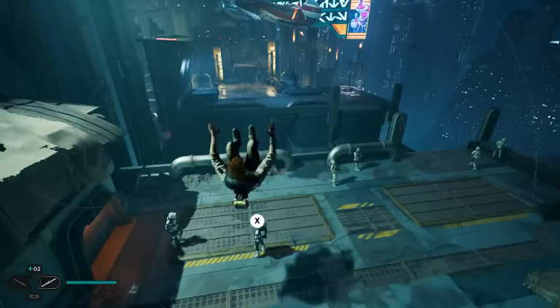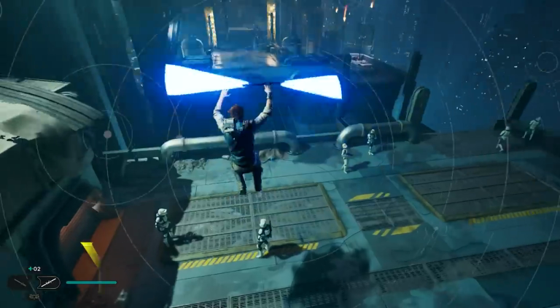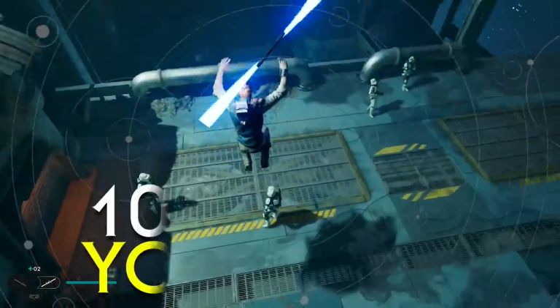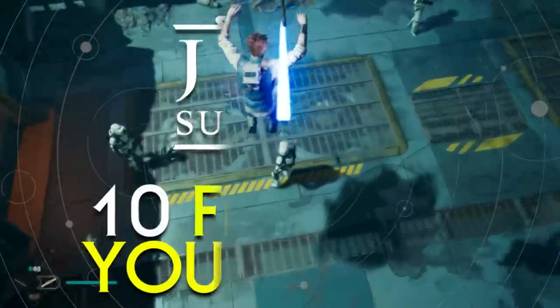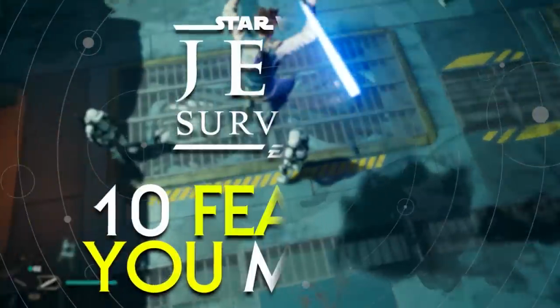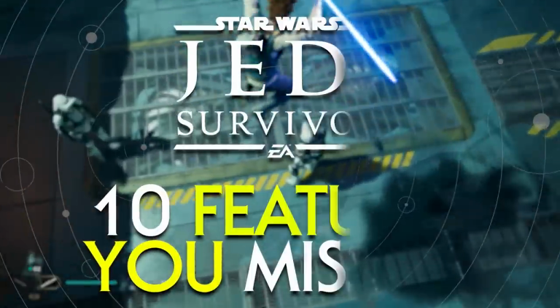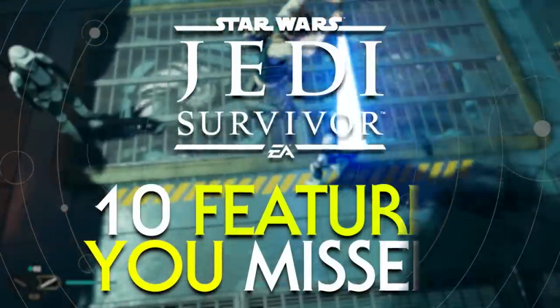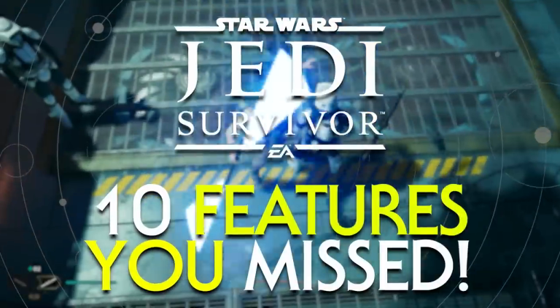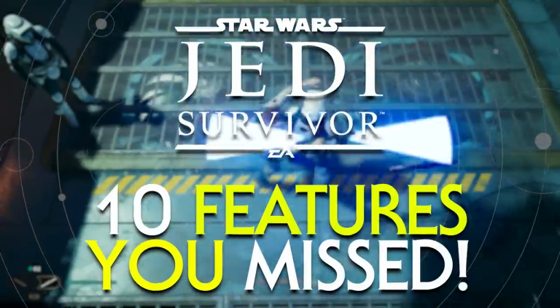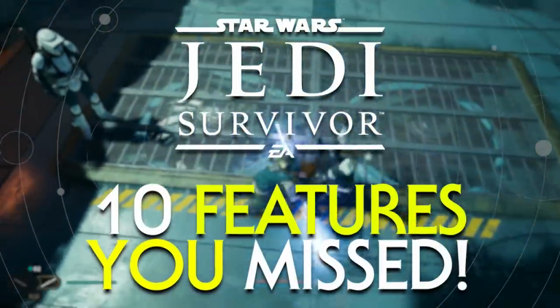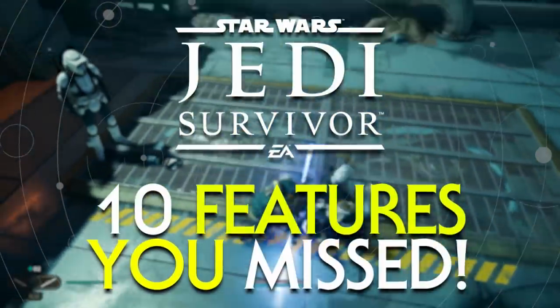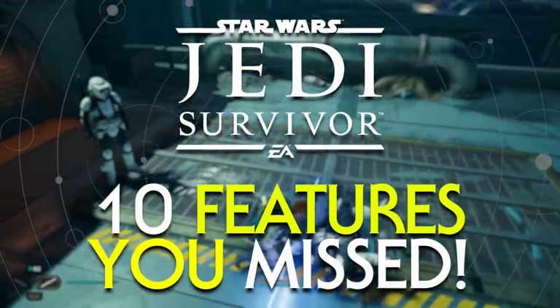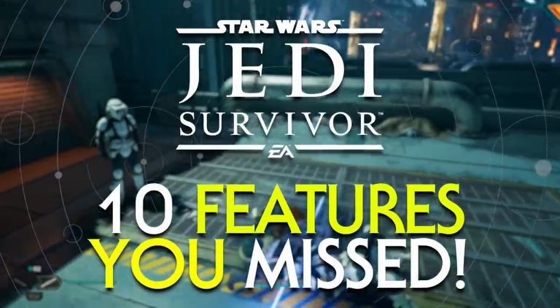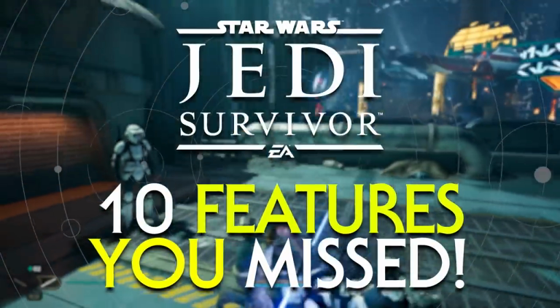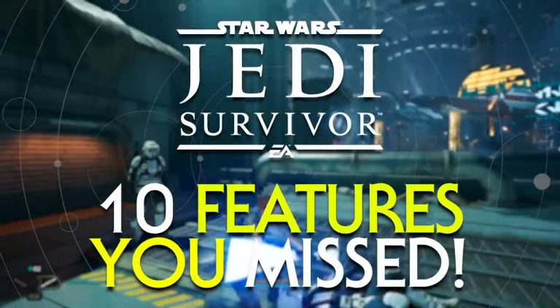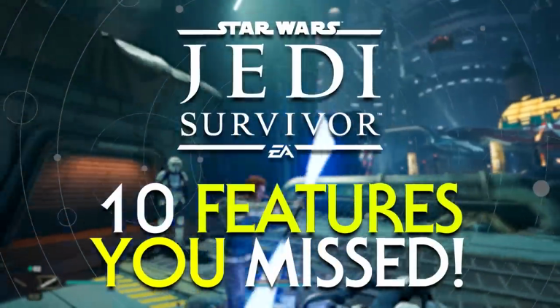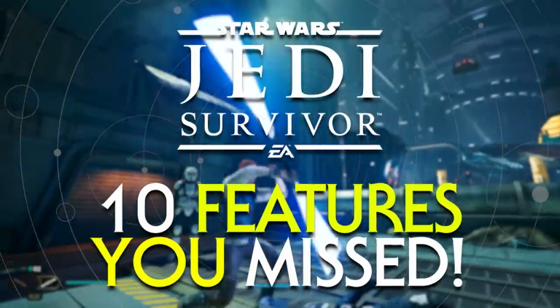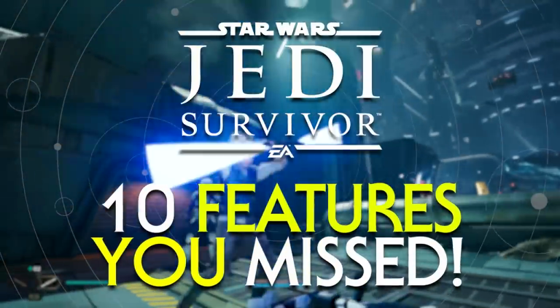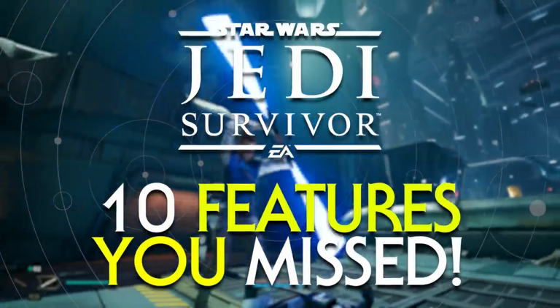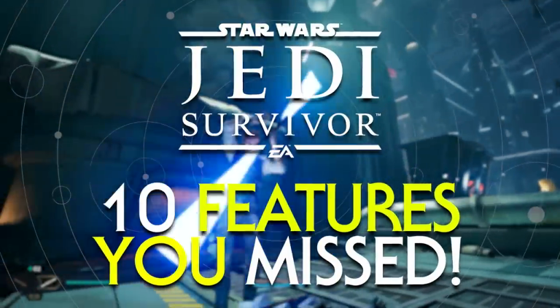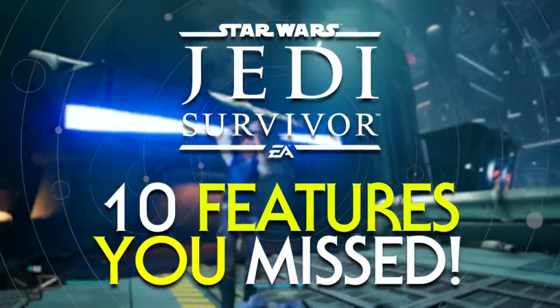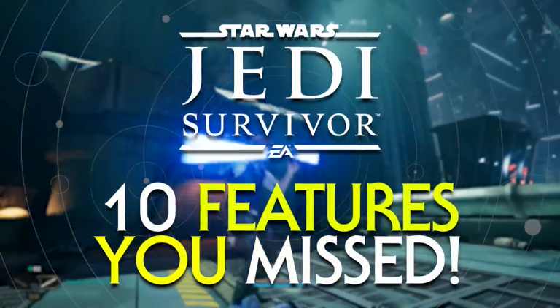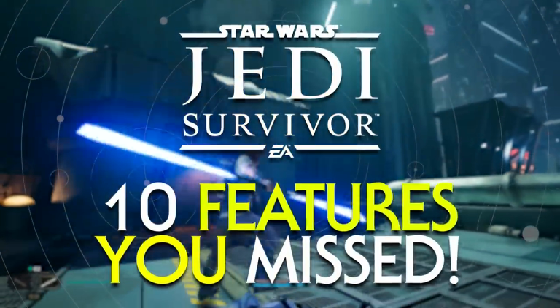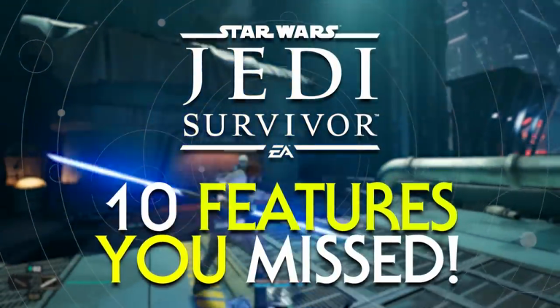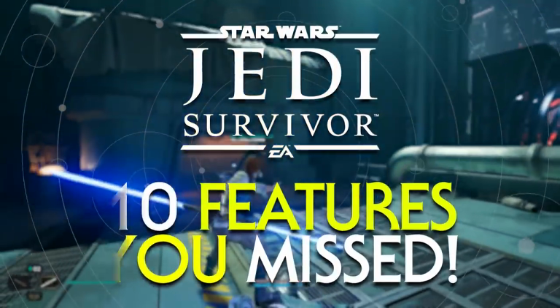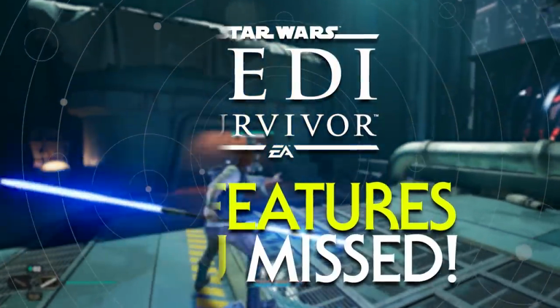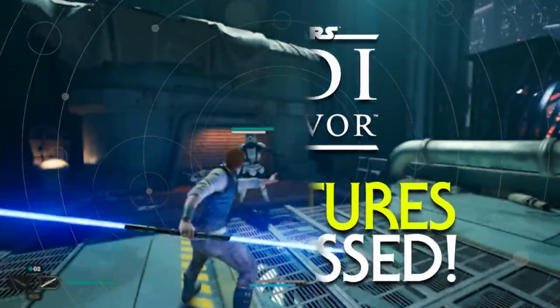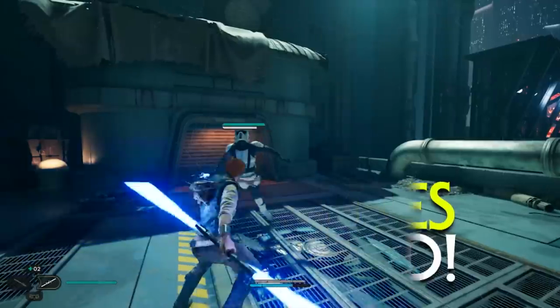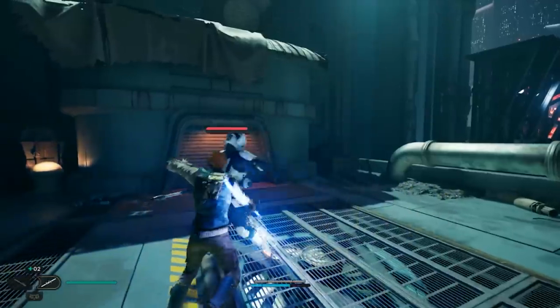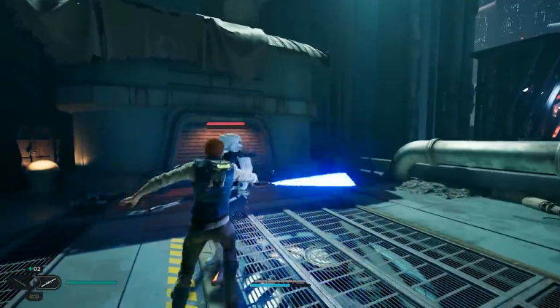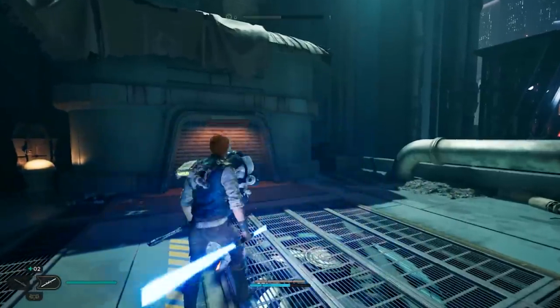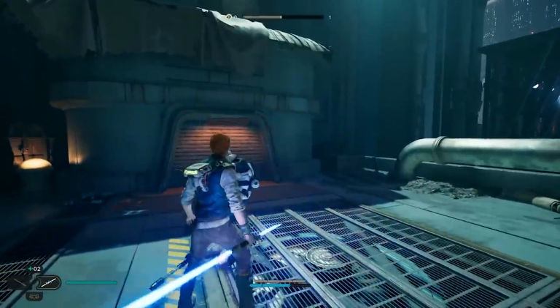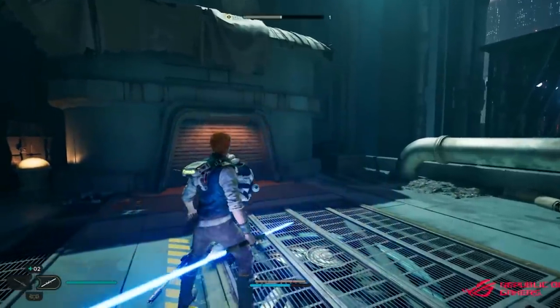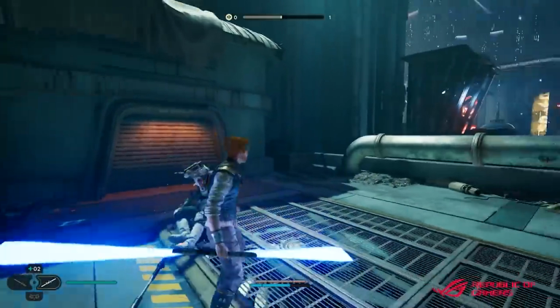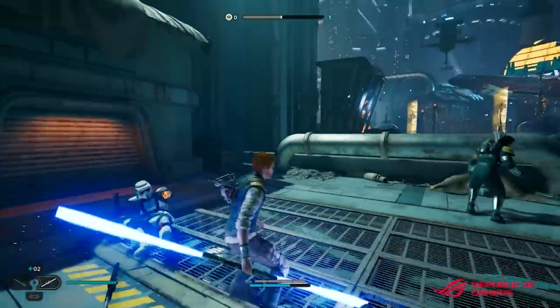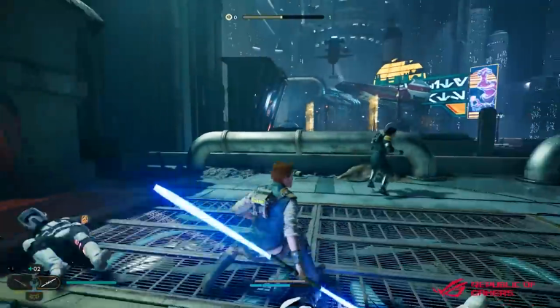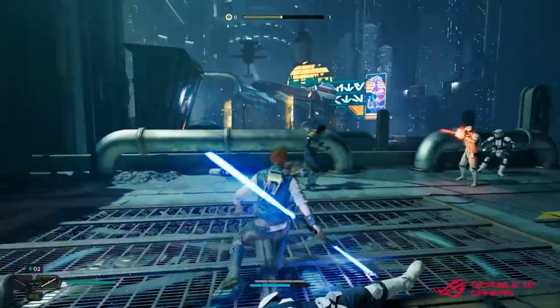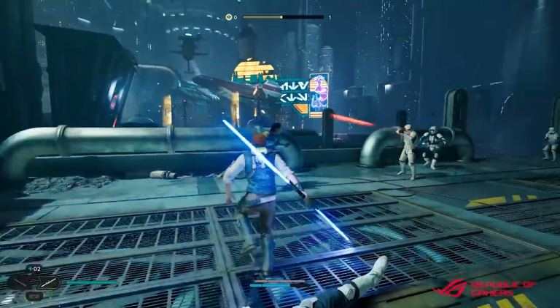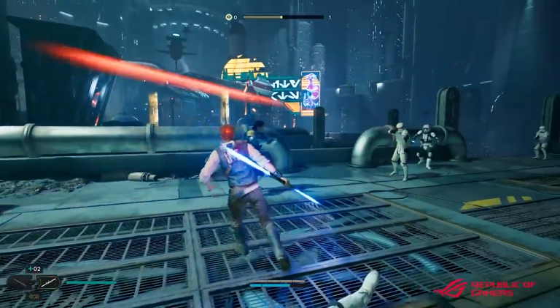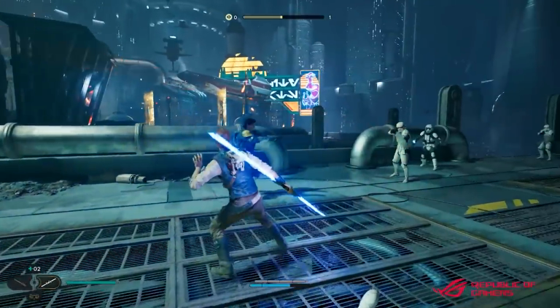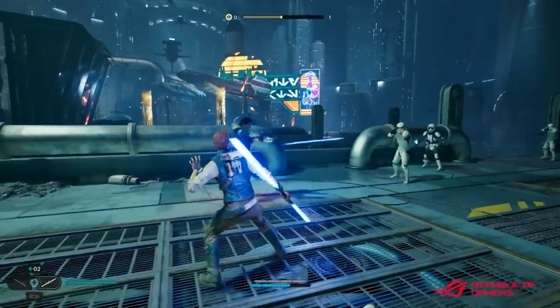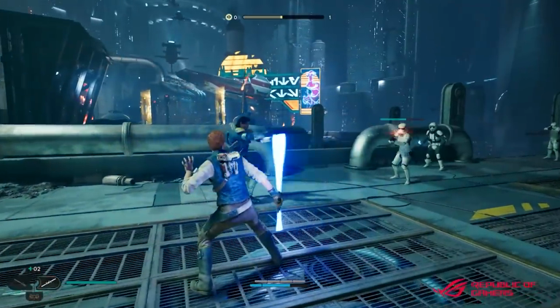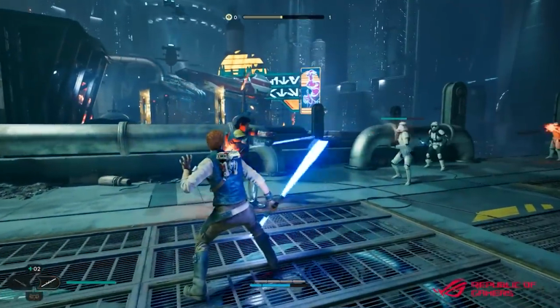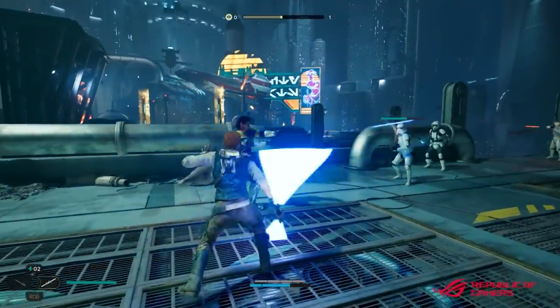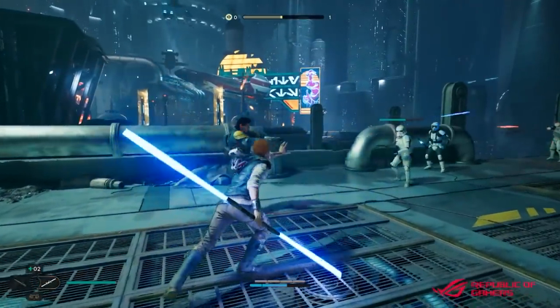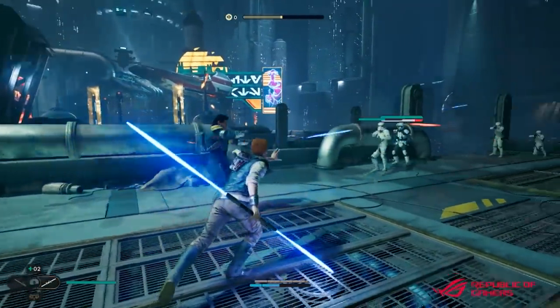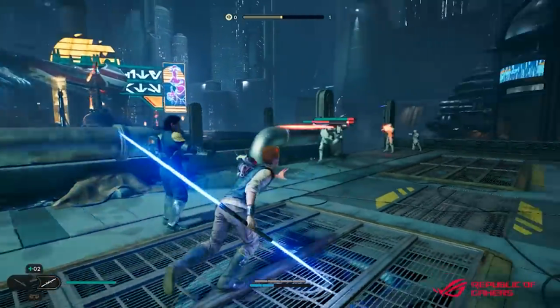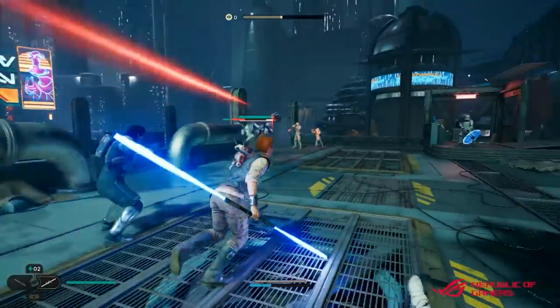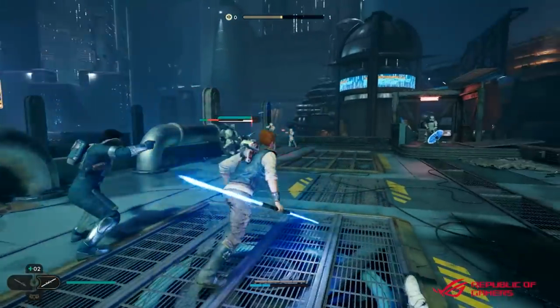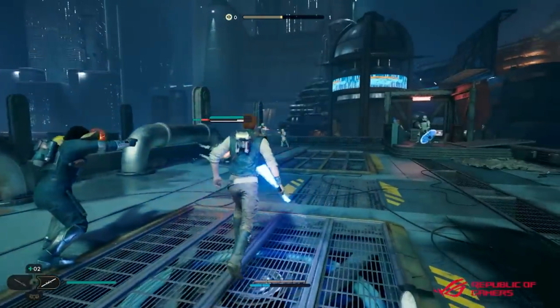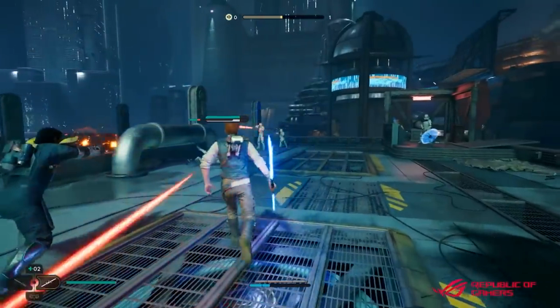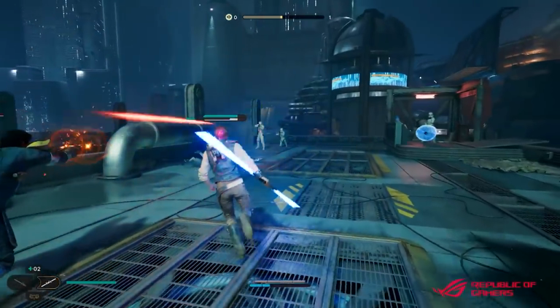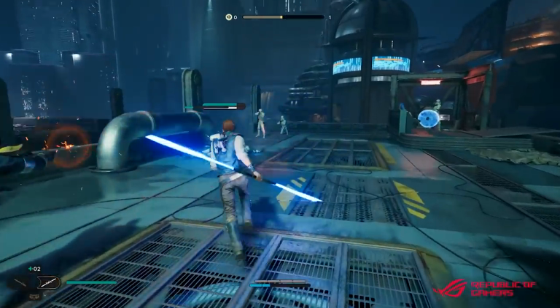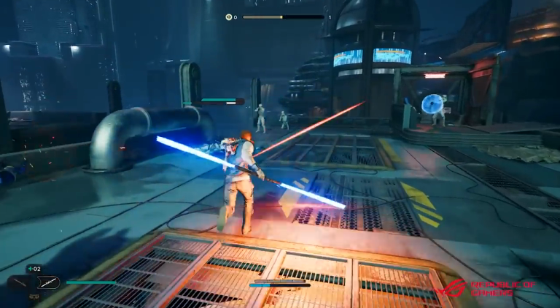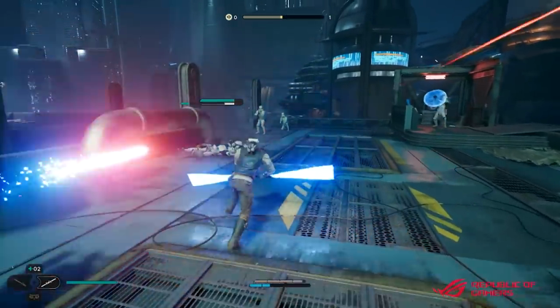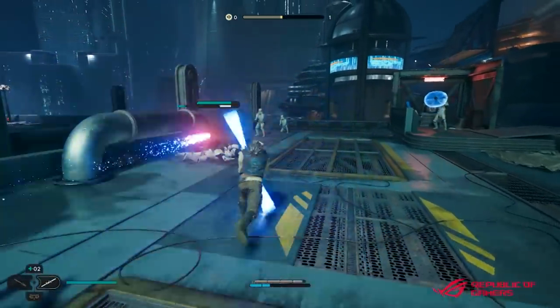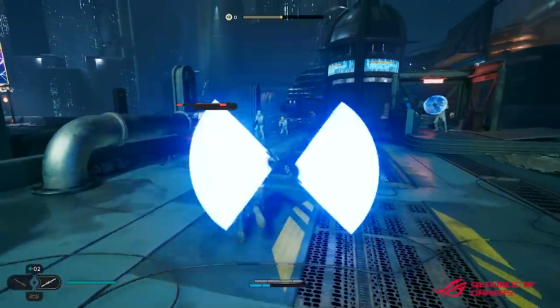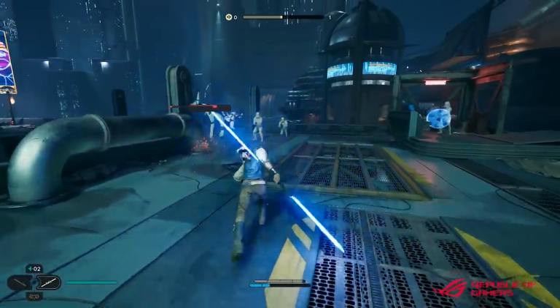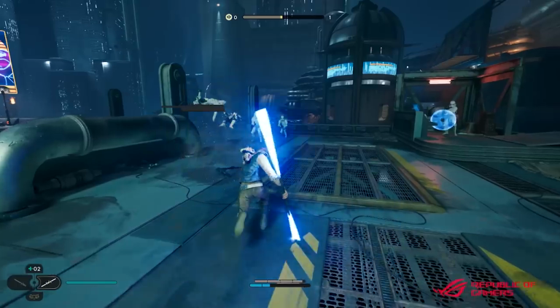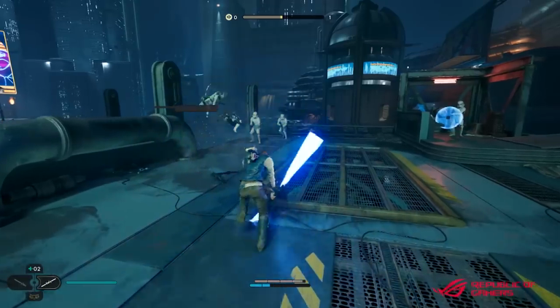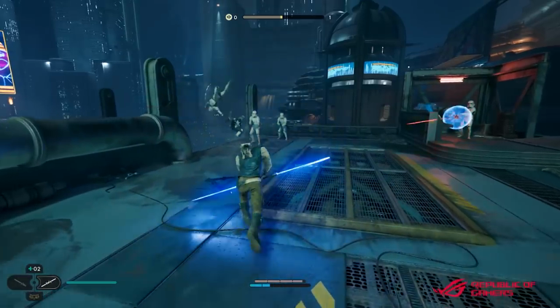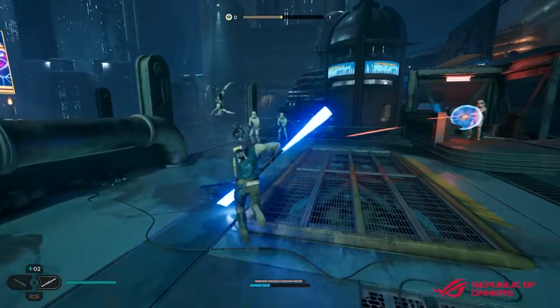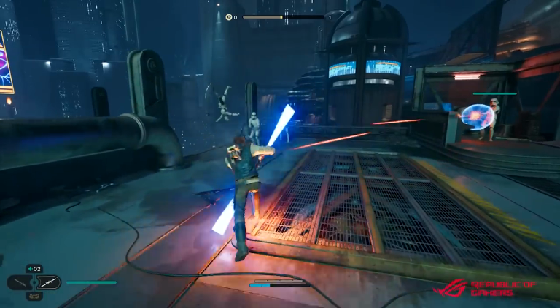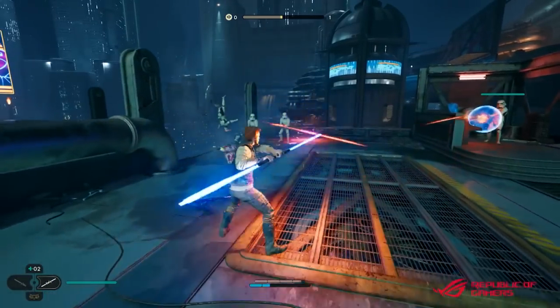In this Jedi Survivor video, I will be showing you 10 cool features in the game that you may have missed.